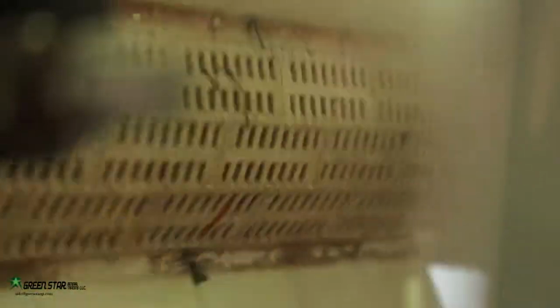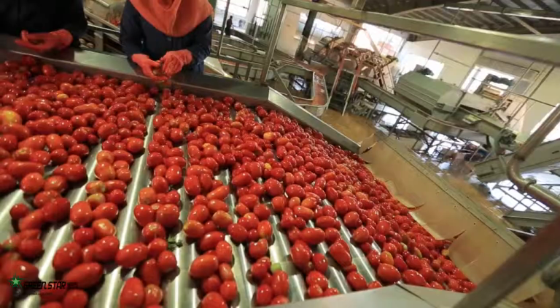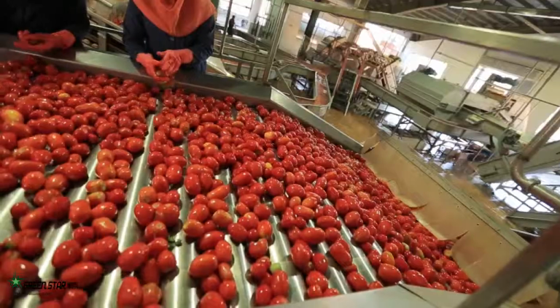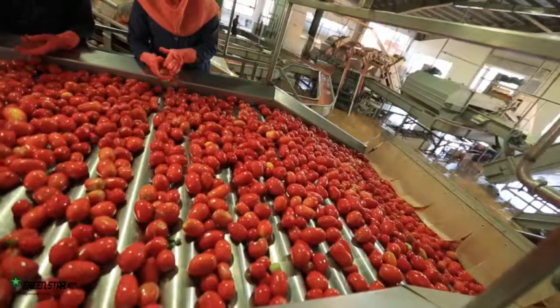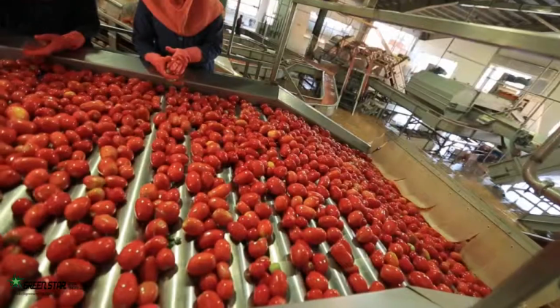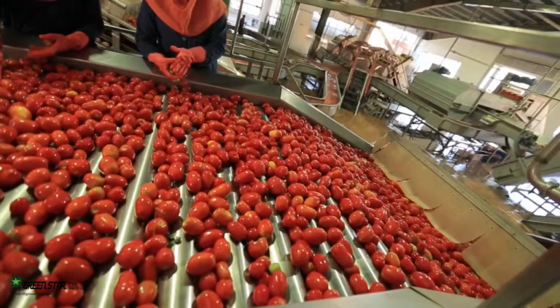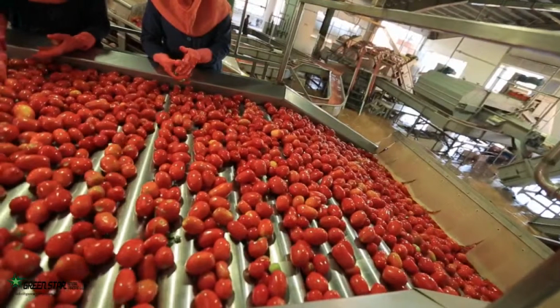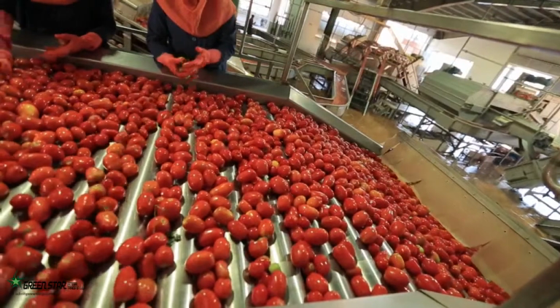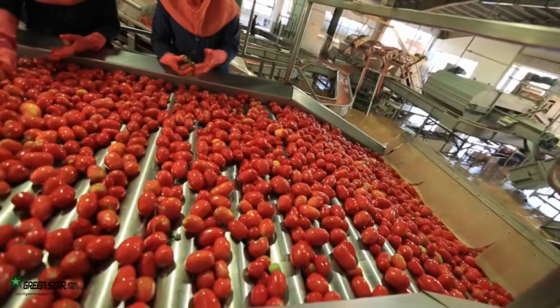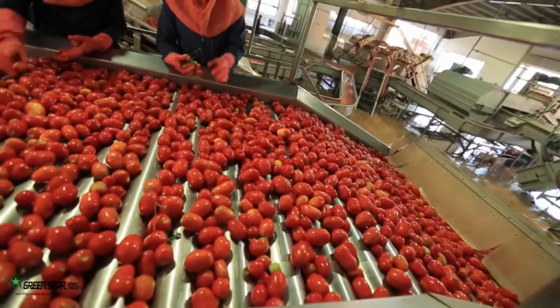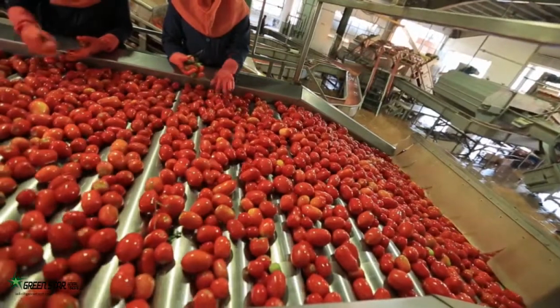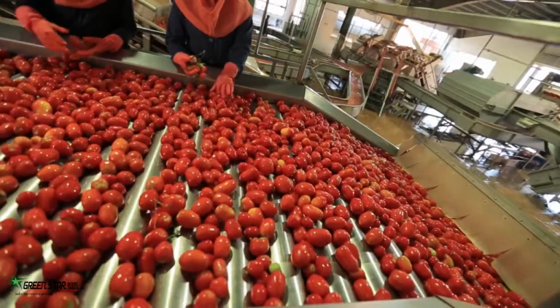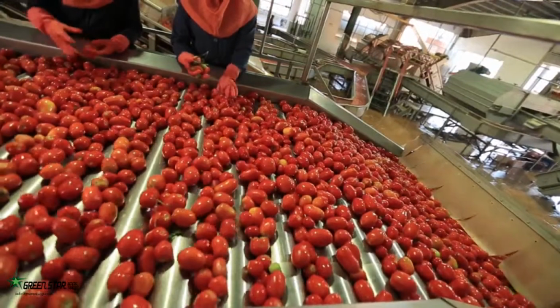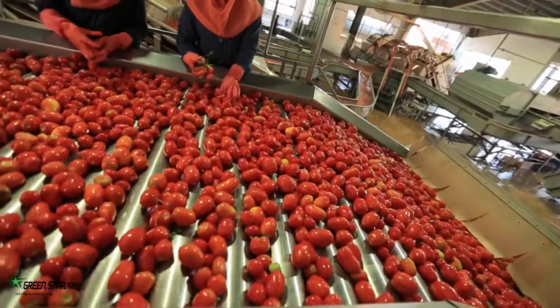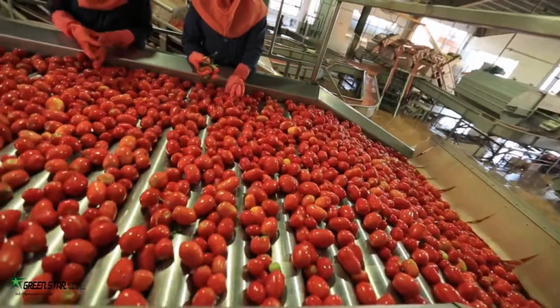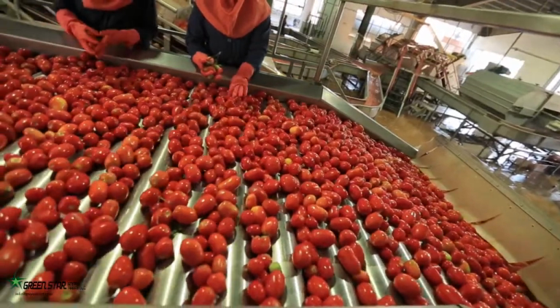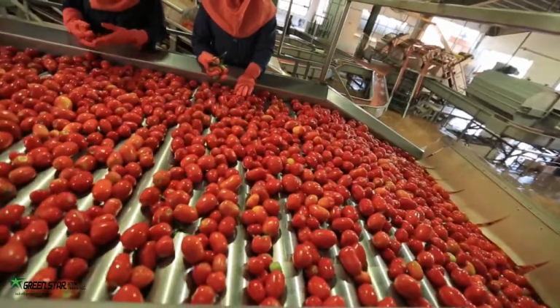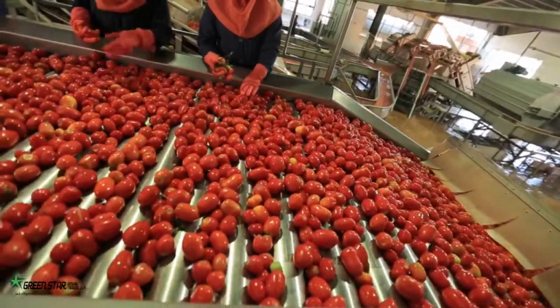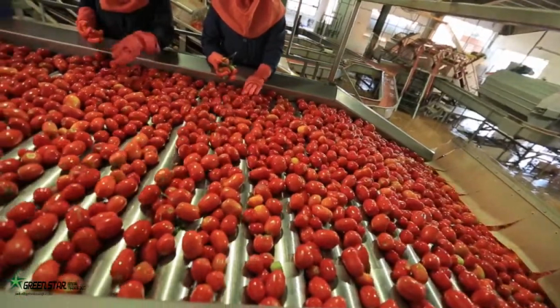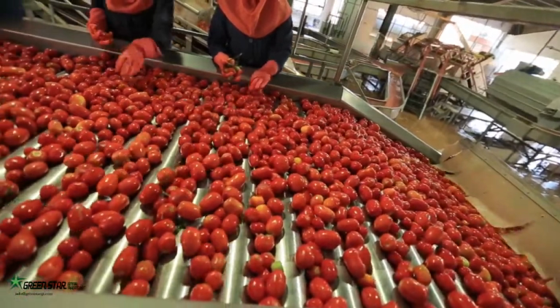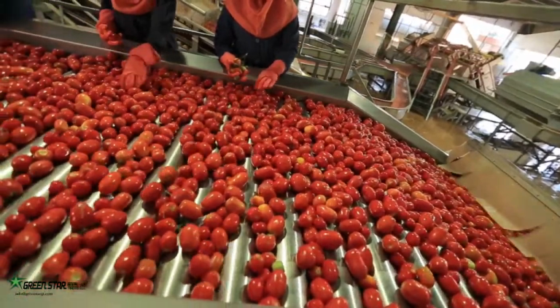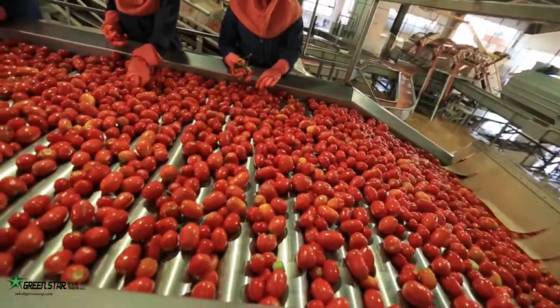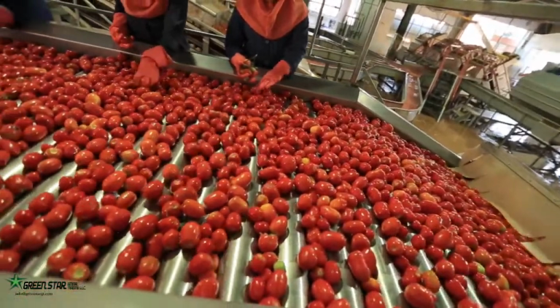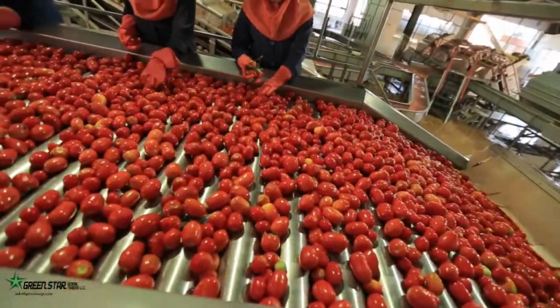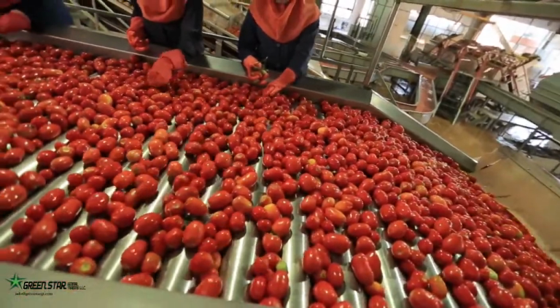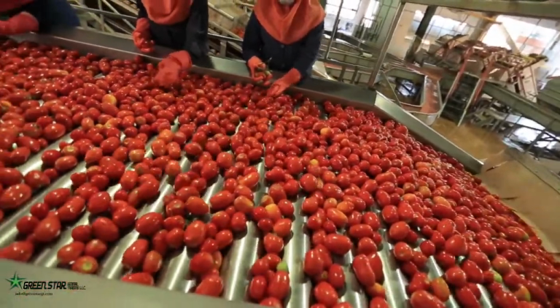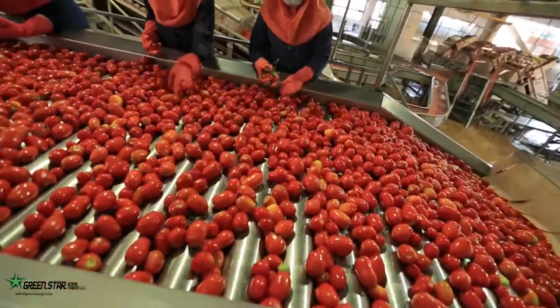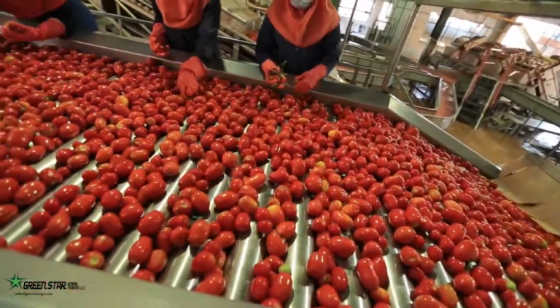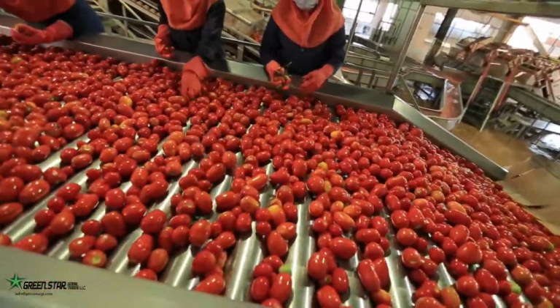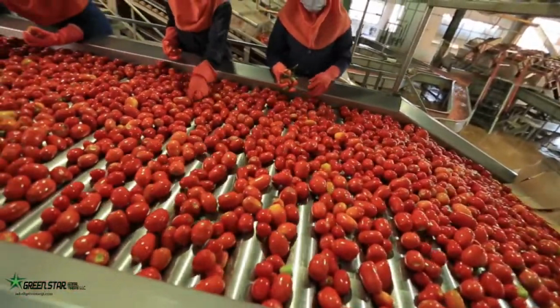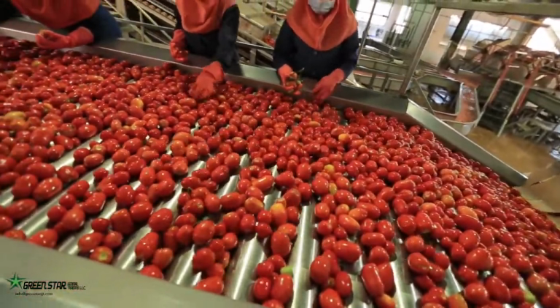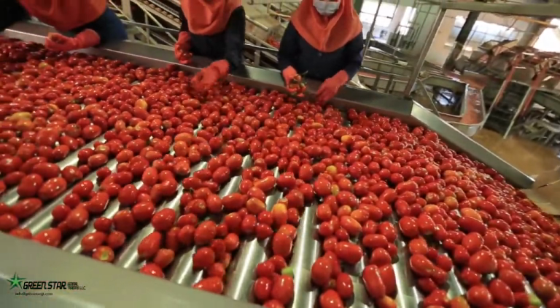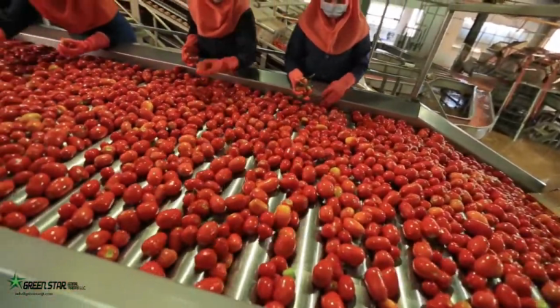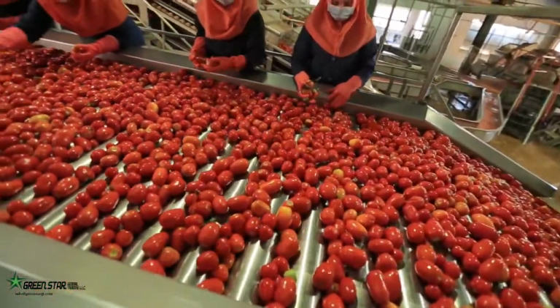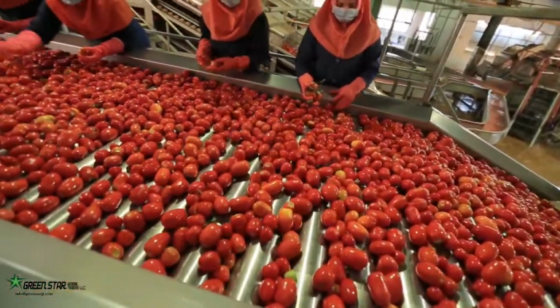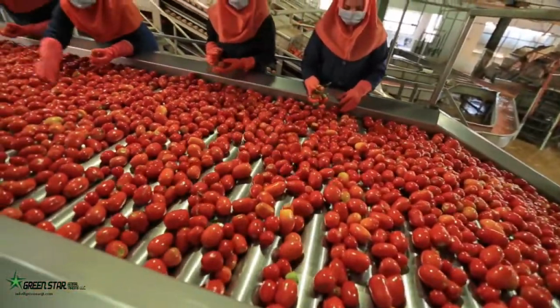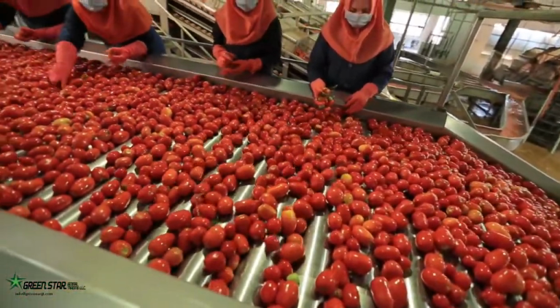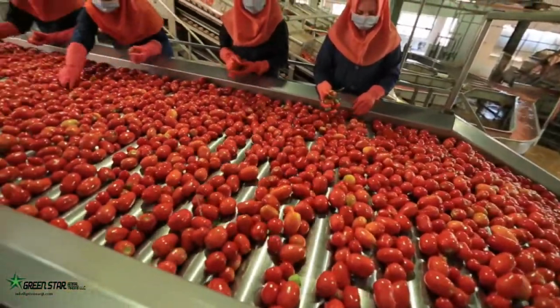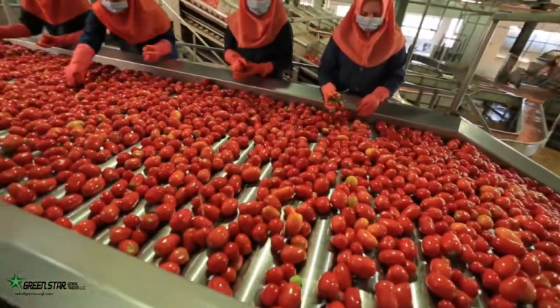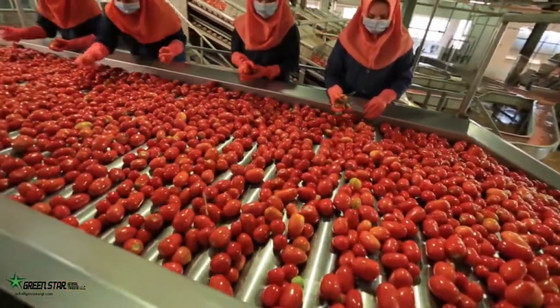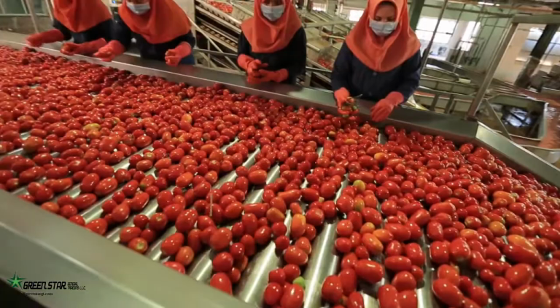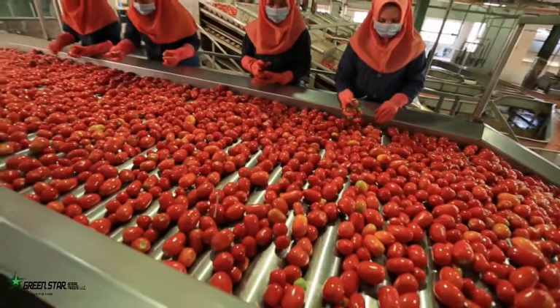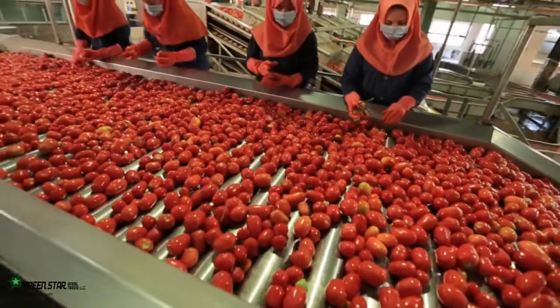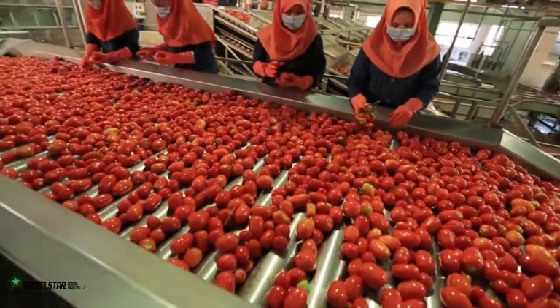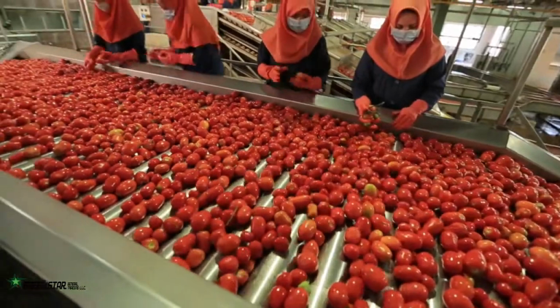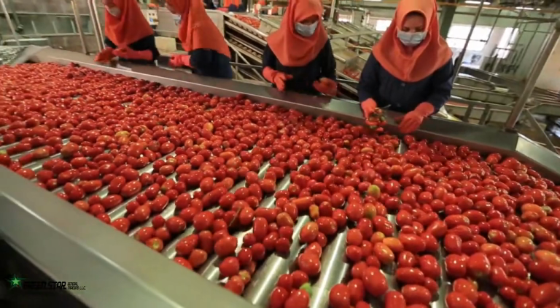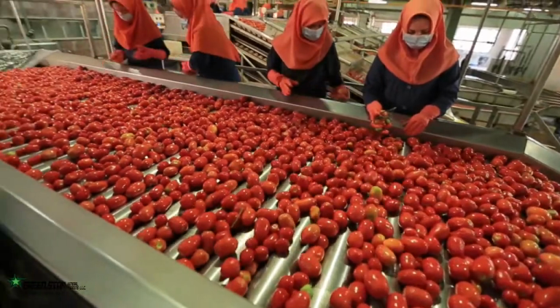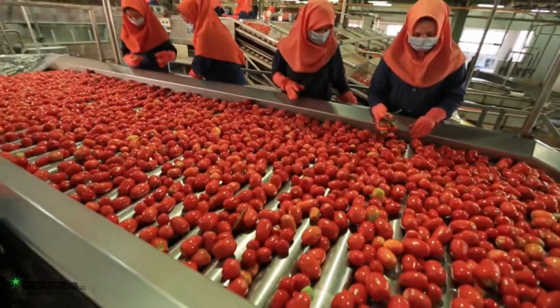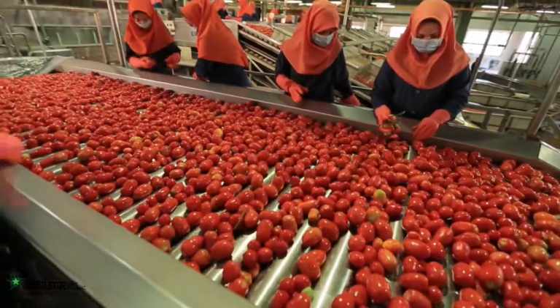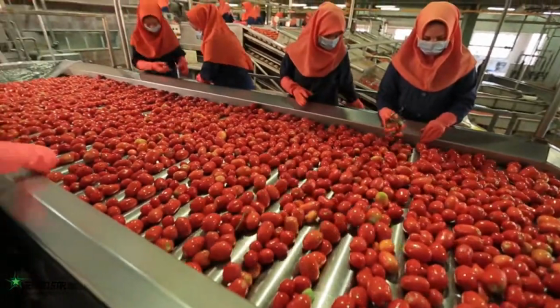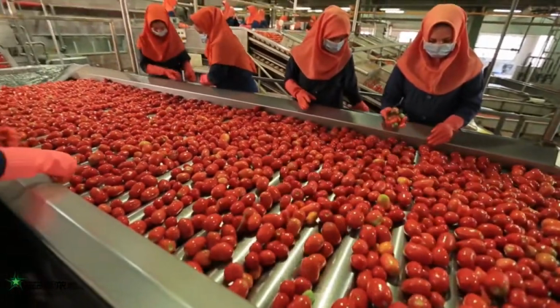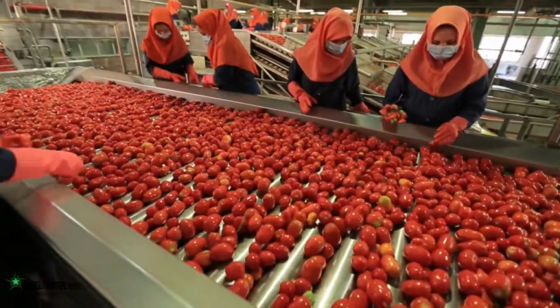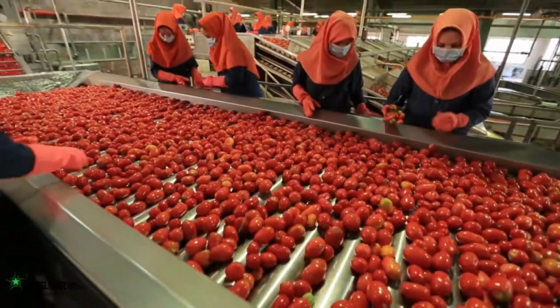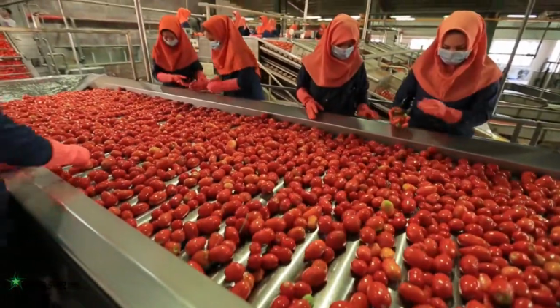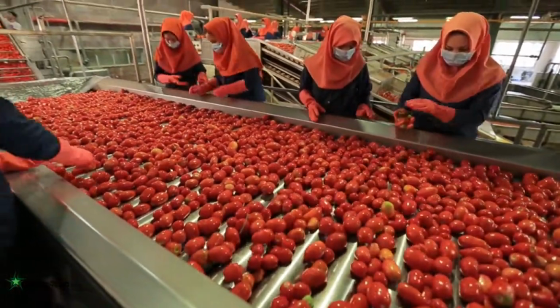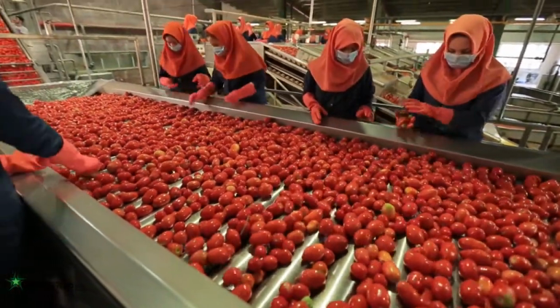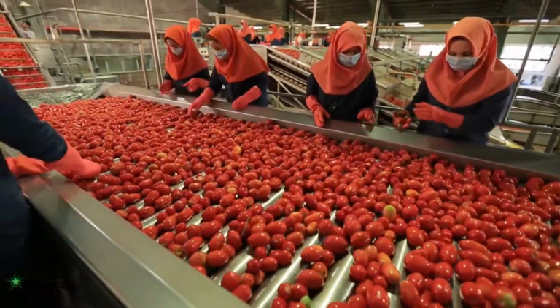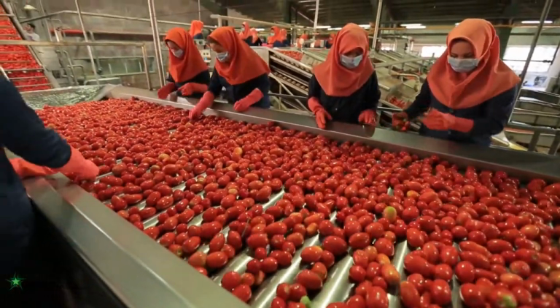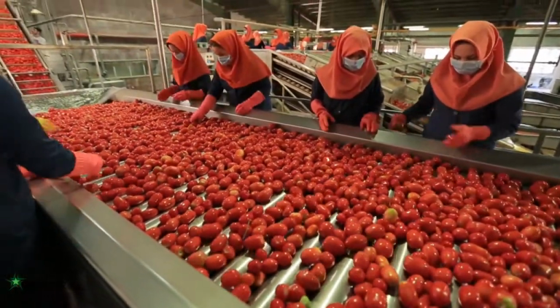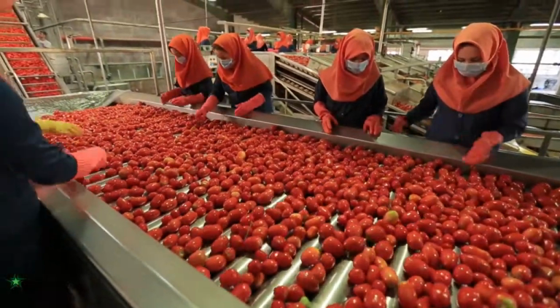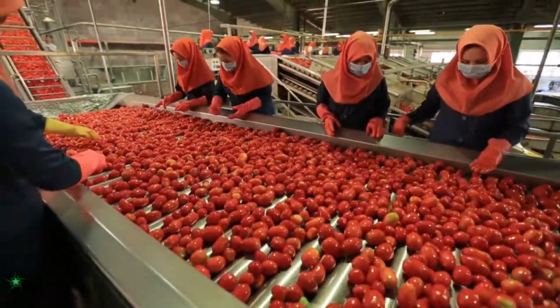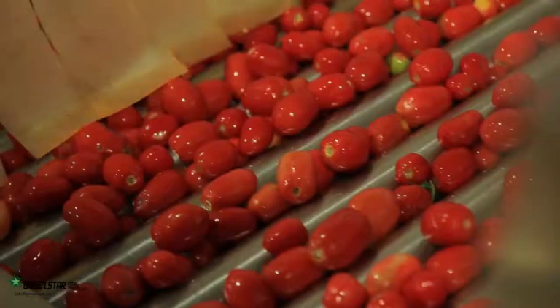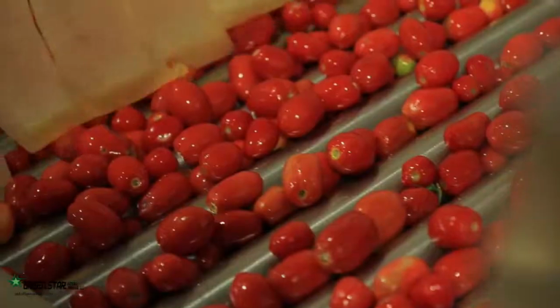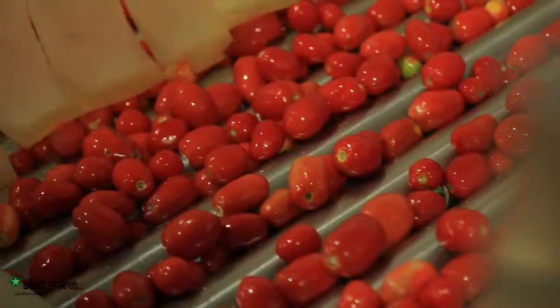Tomatoes used for the production of peeled and diced tomato should be firm, meaty and egg-shaped, with as few seeds as possible.